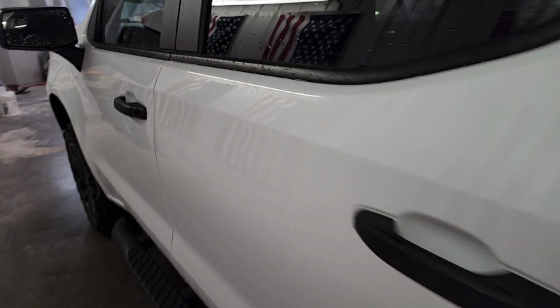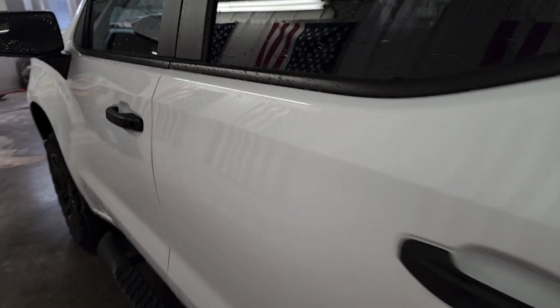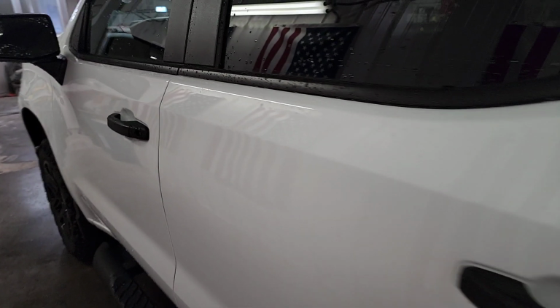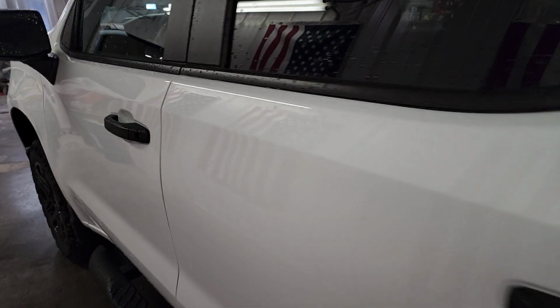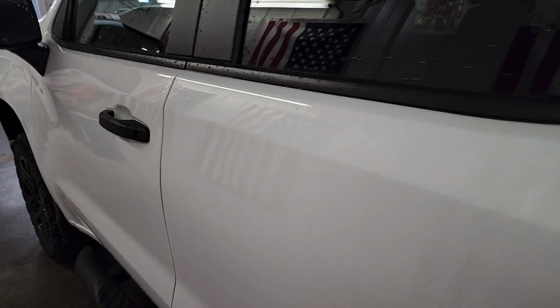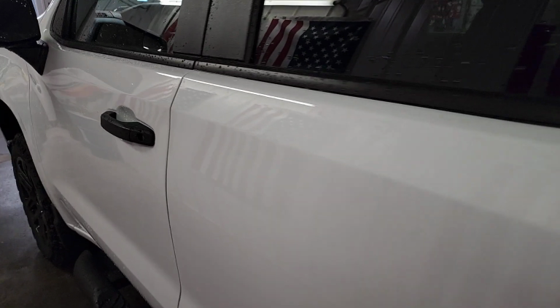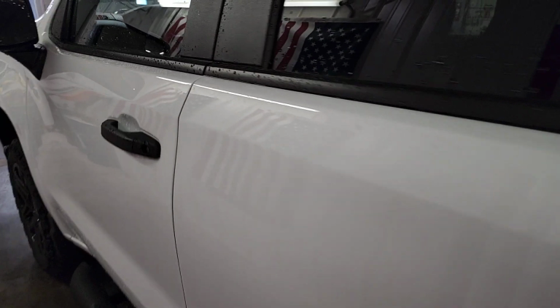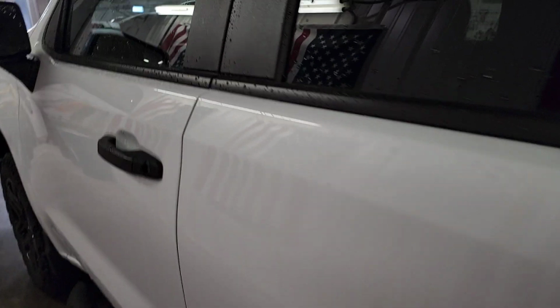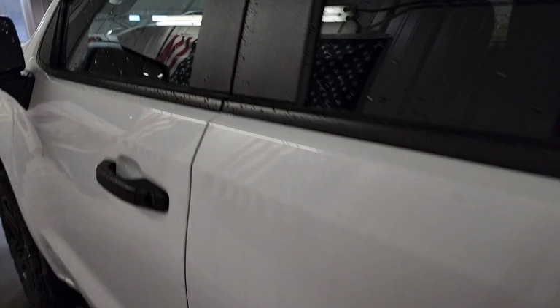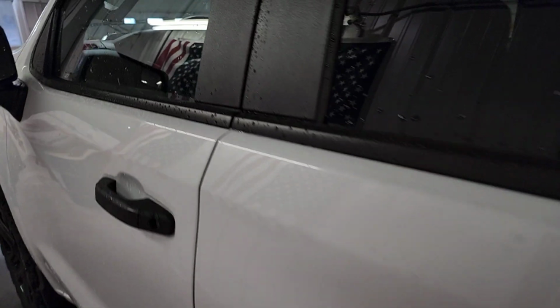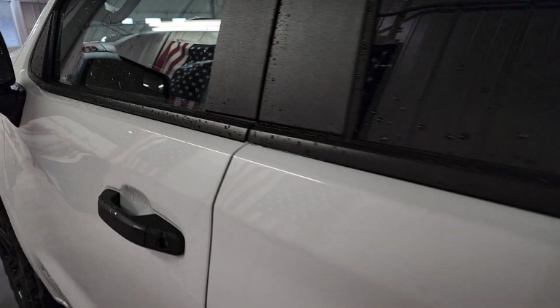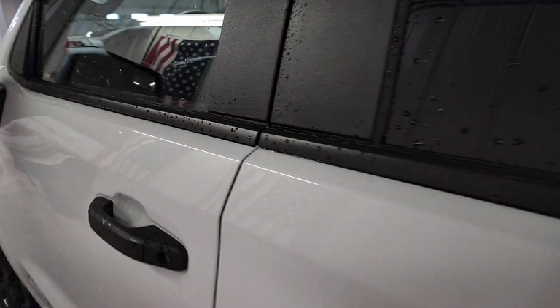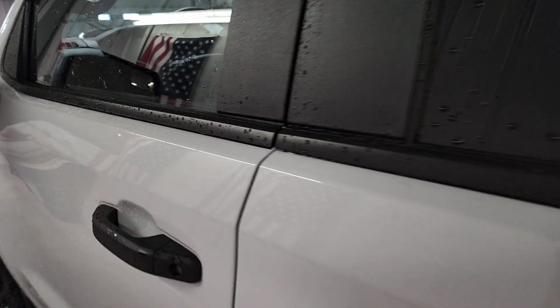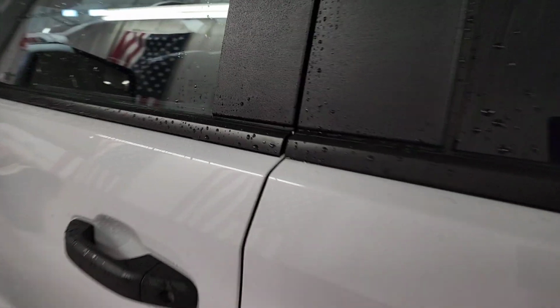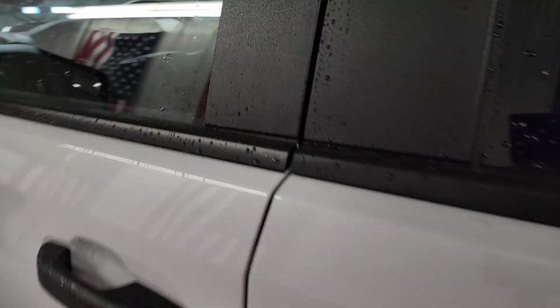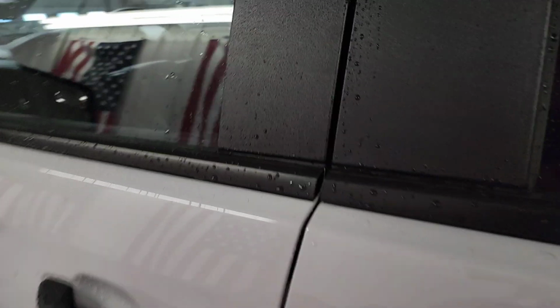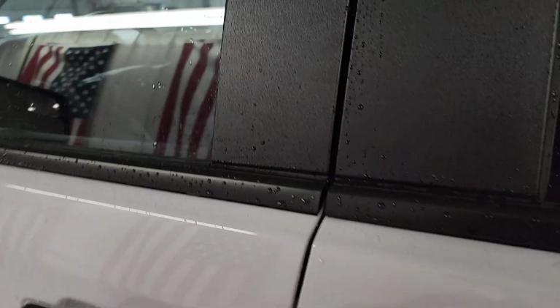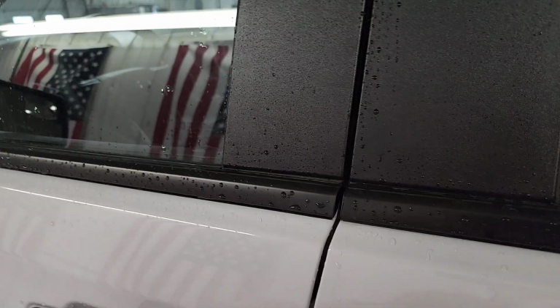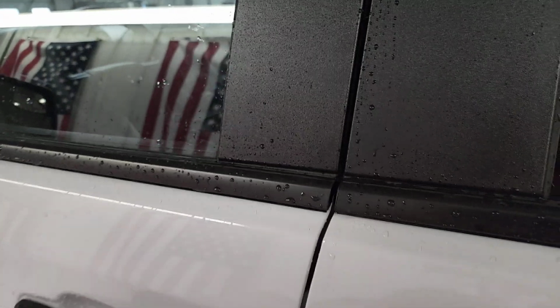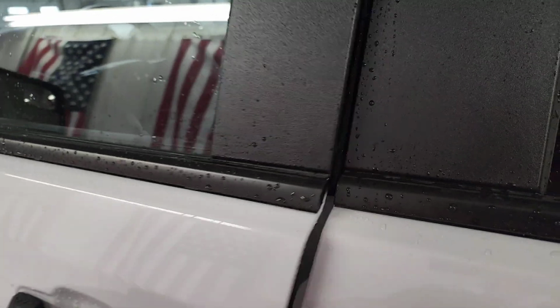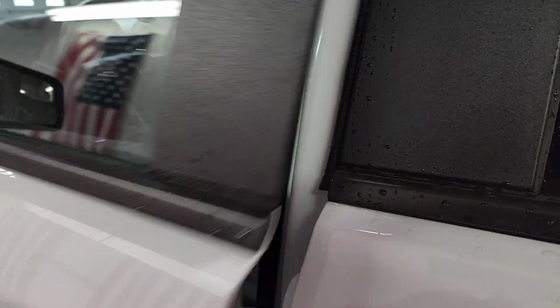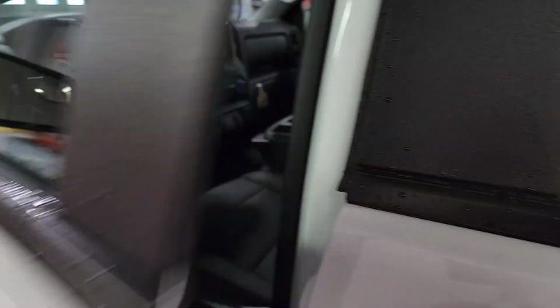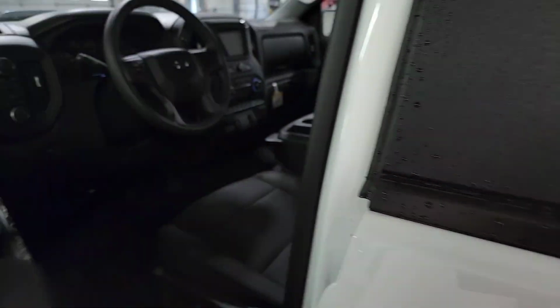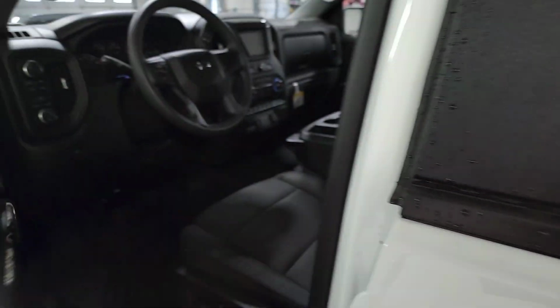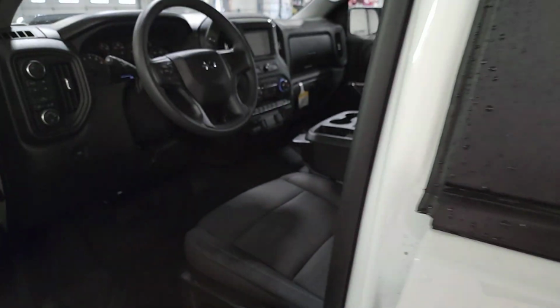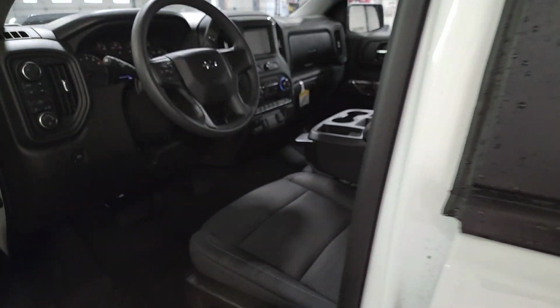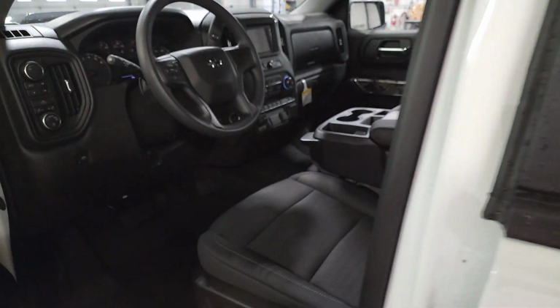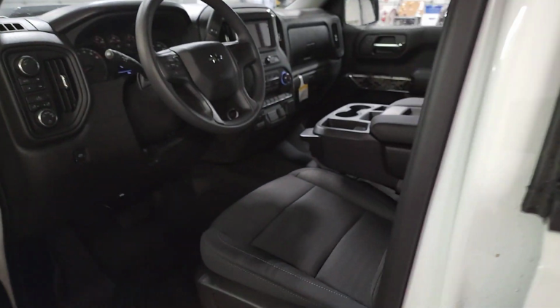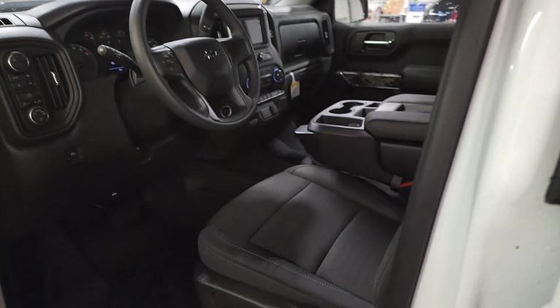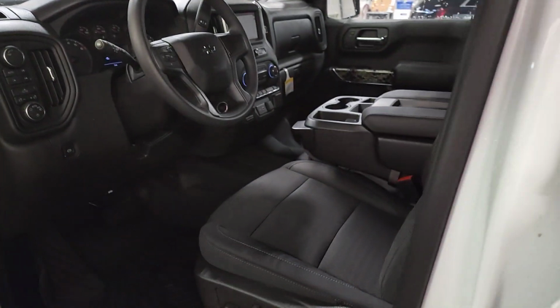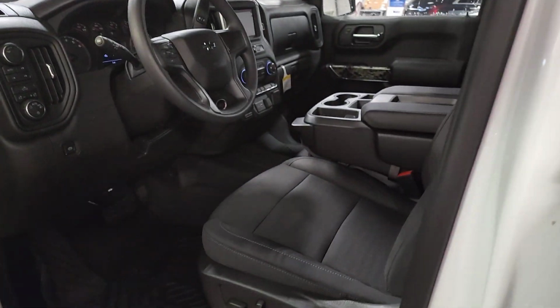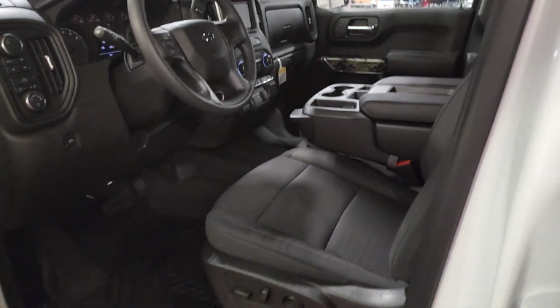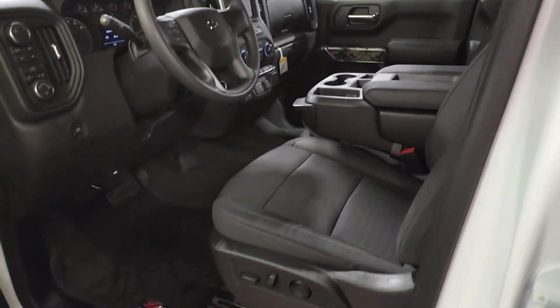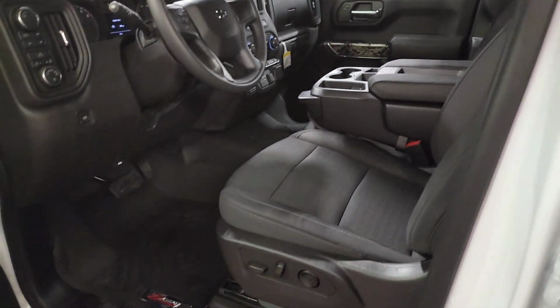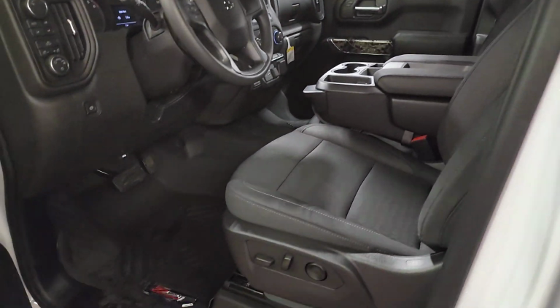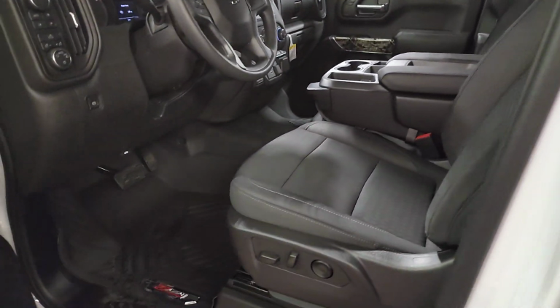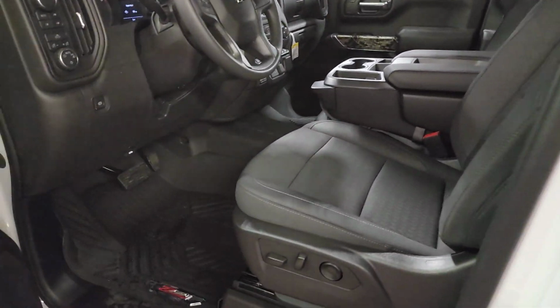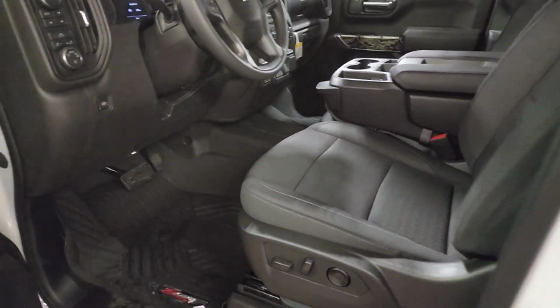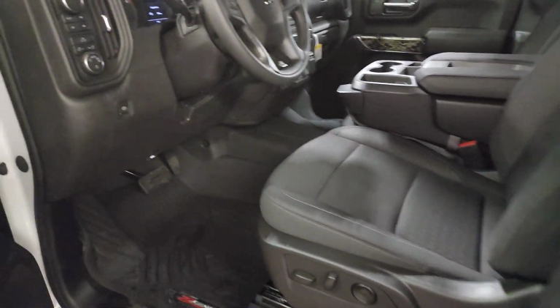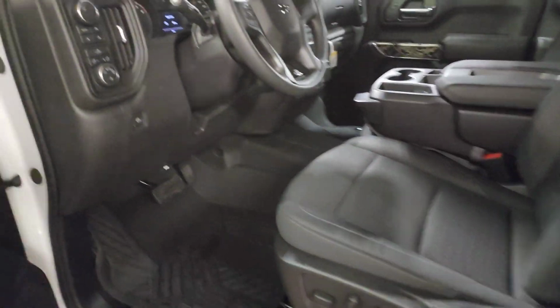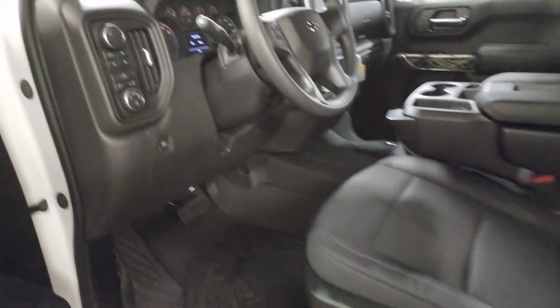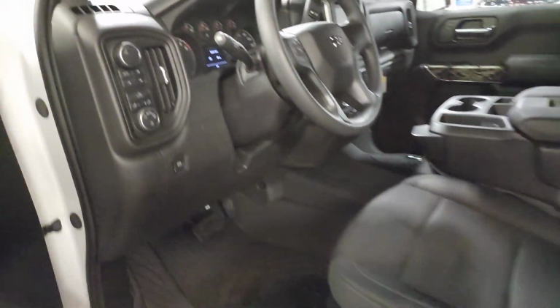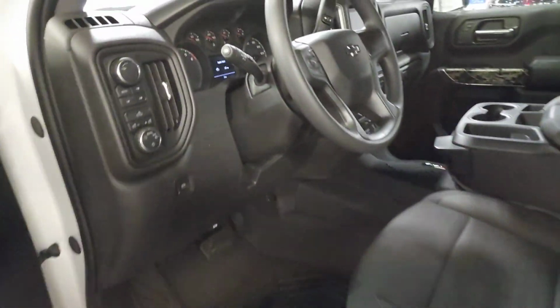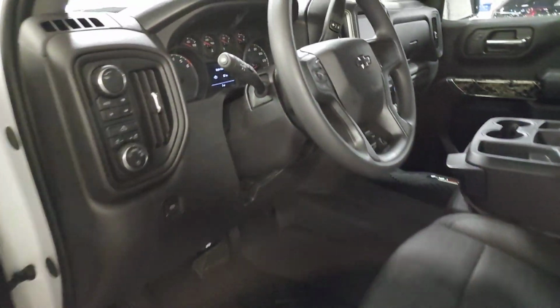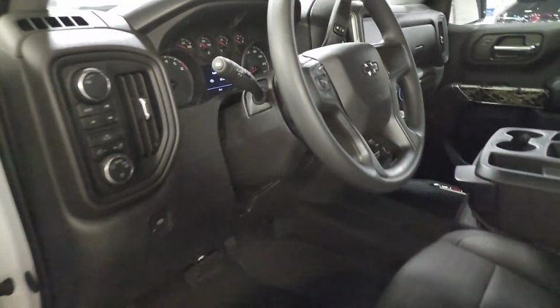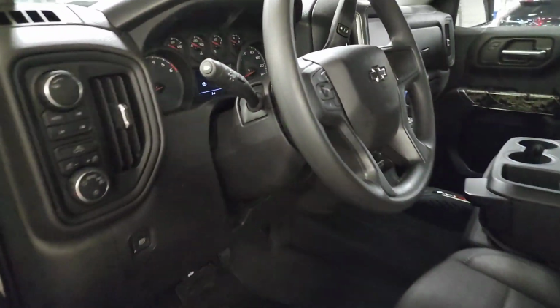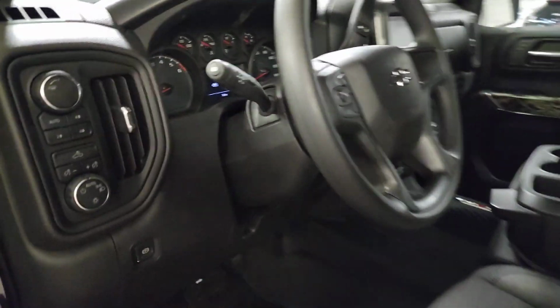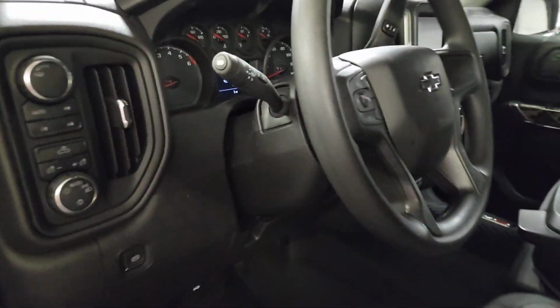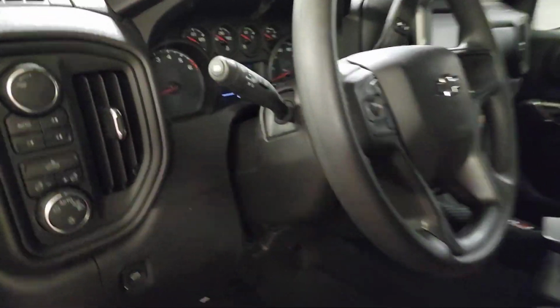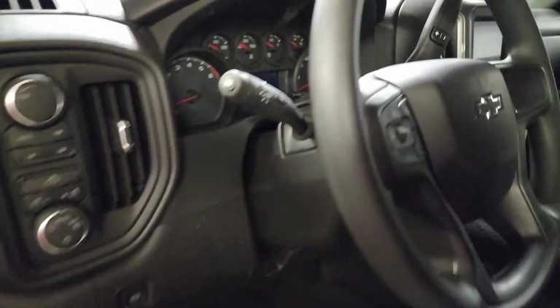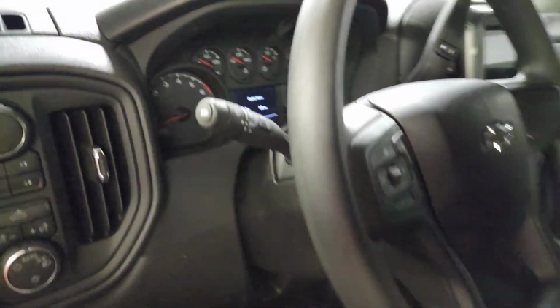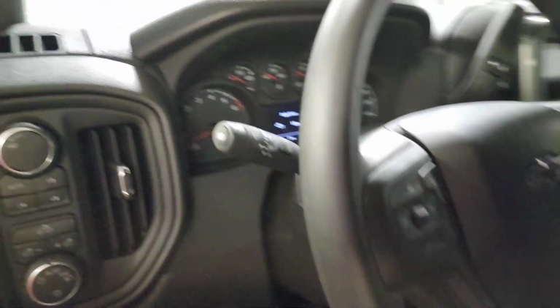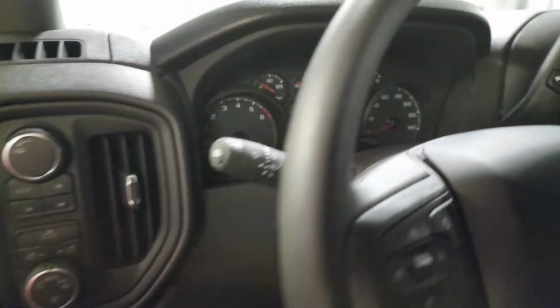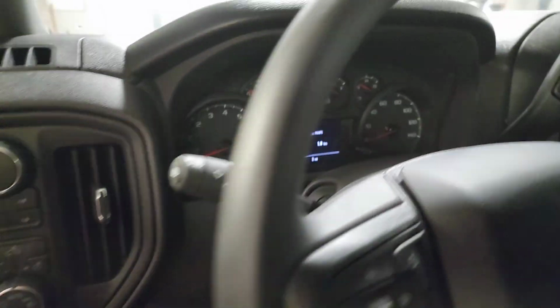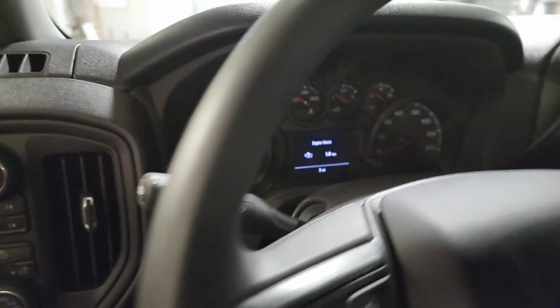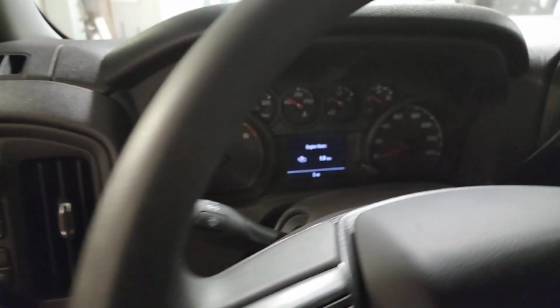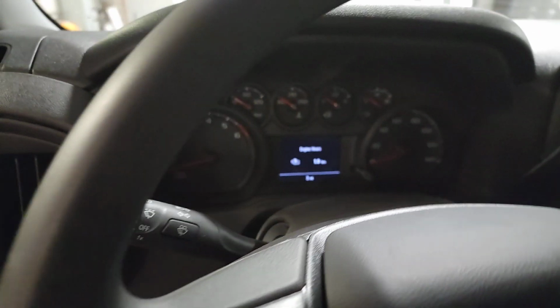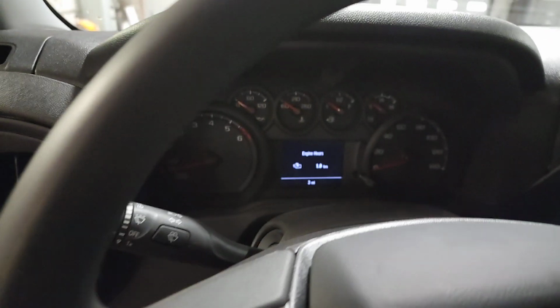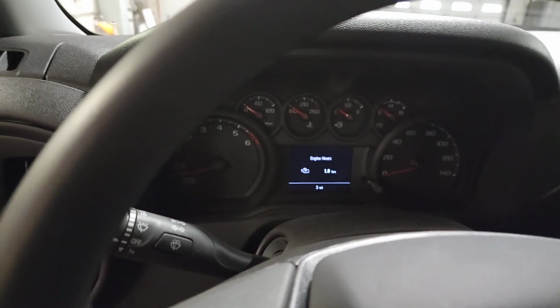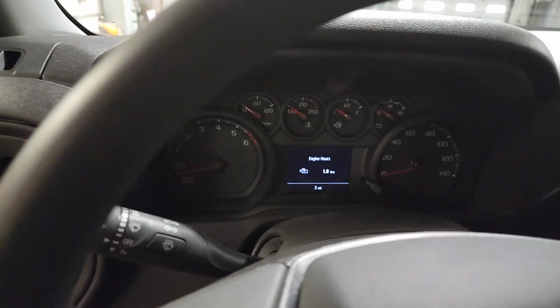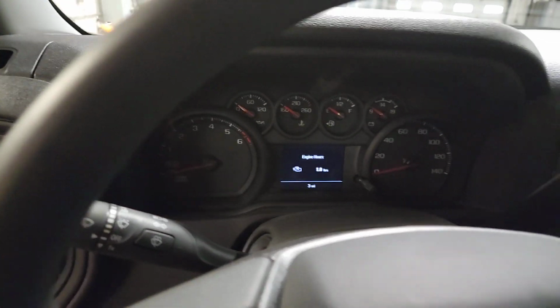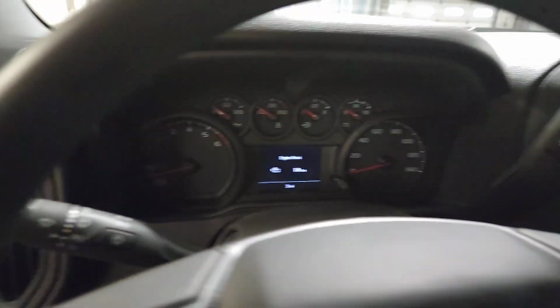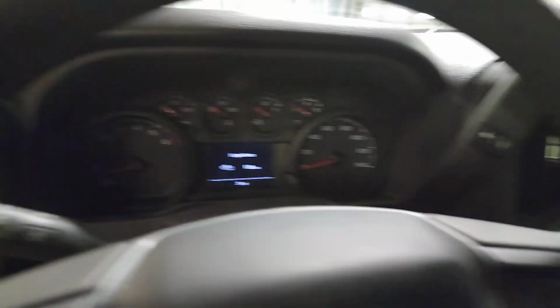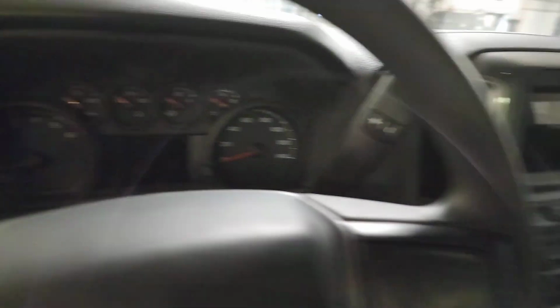Backup camera — everyone loves the strong silent type. Make a date with a Silverado 1500.